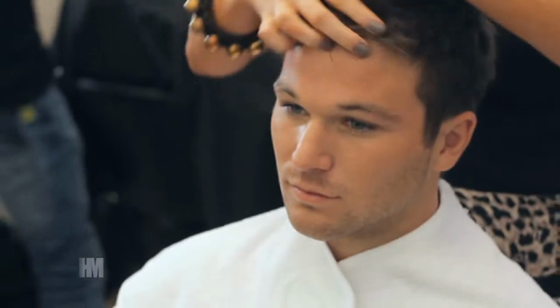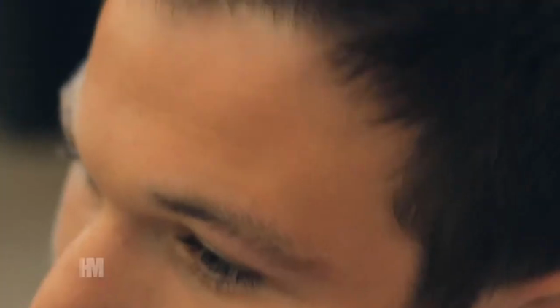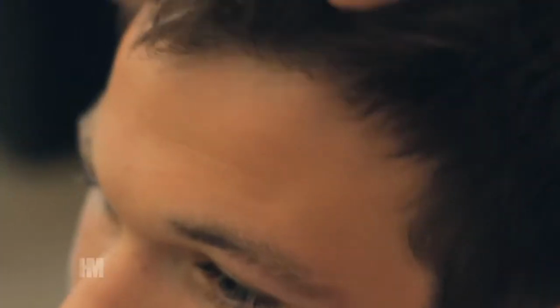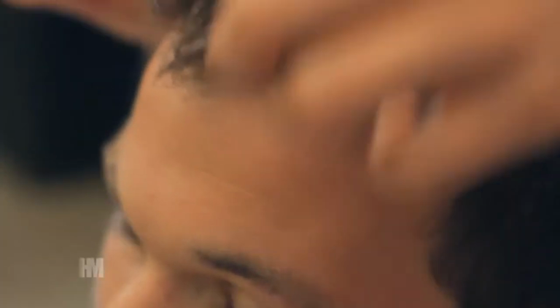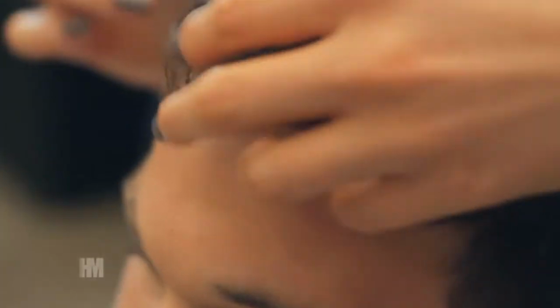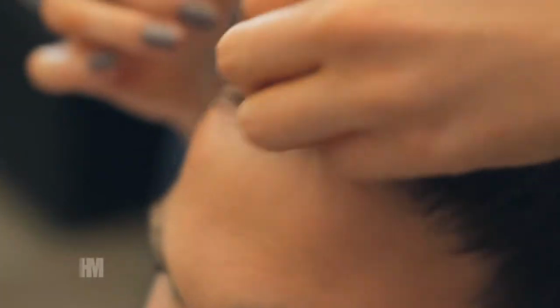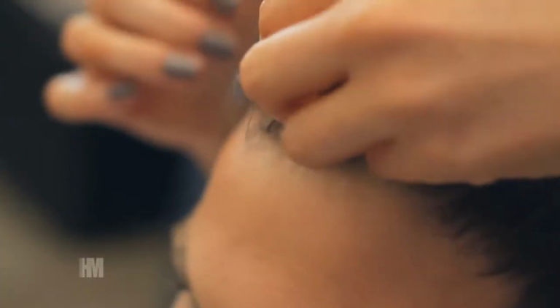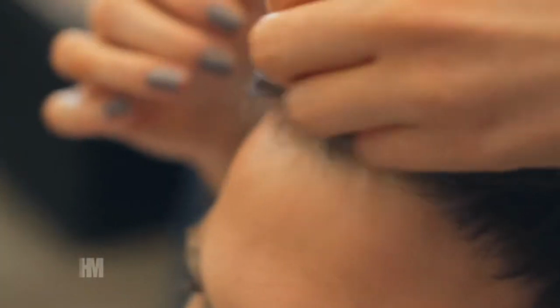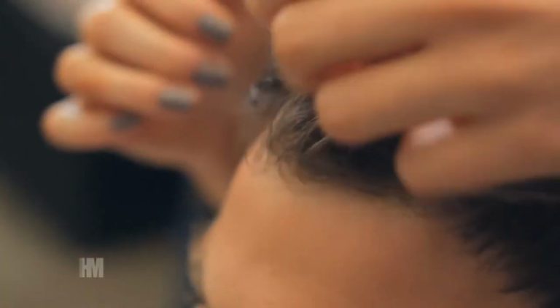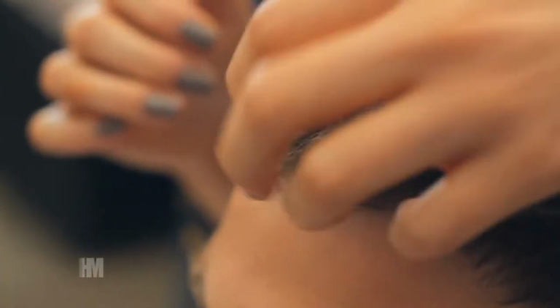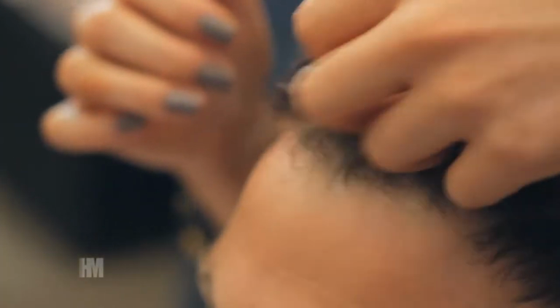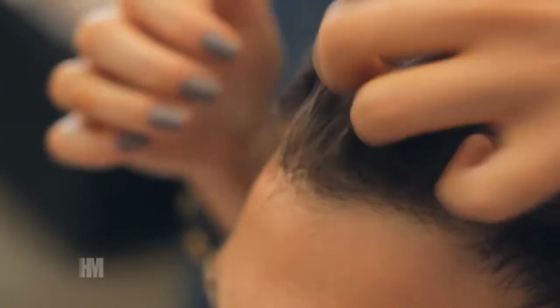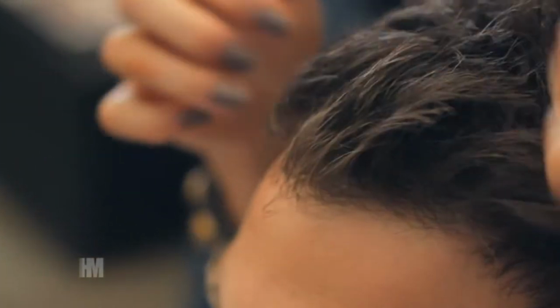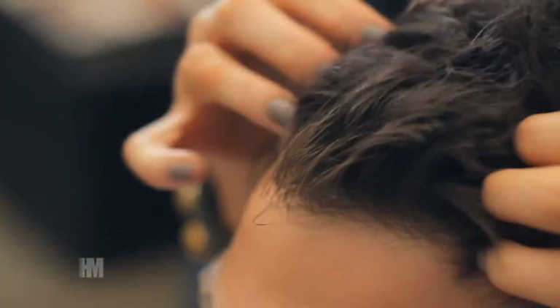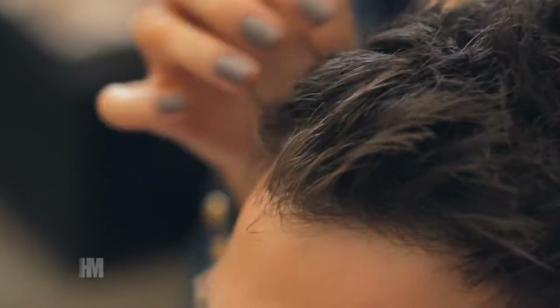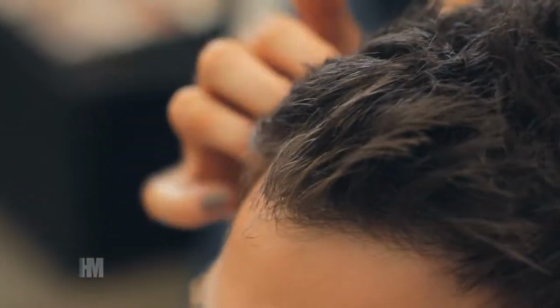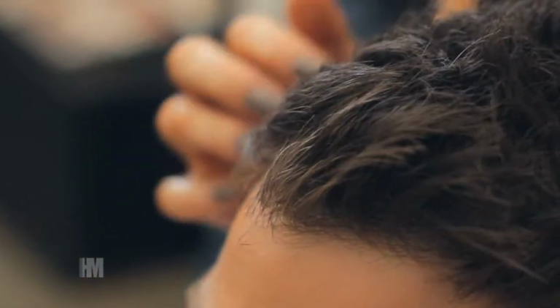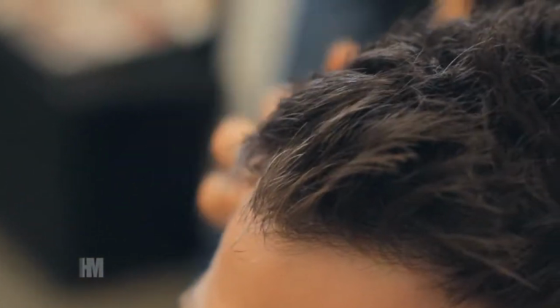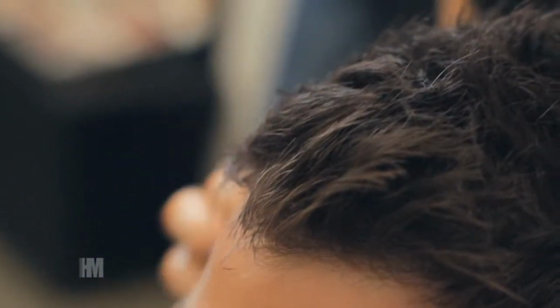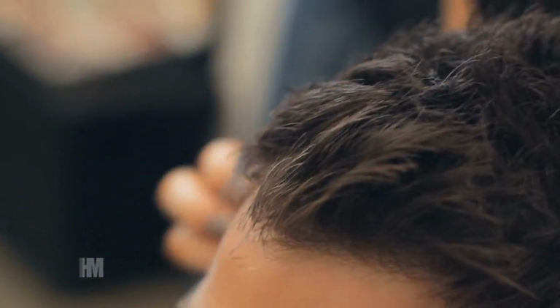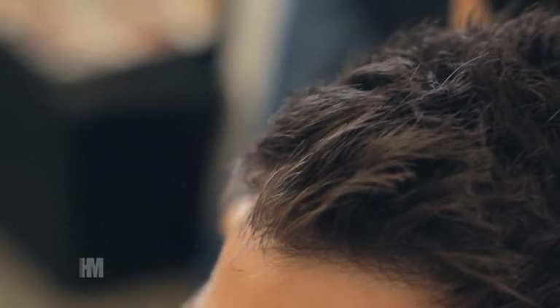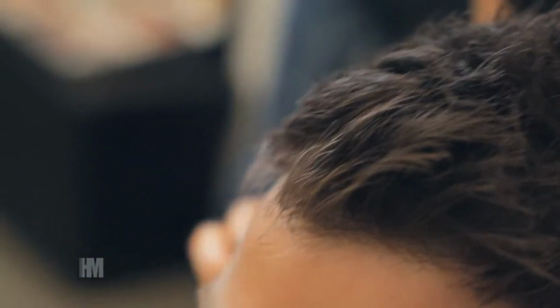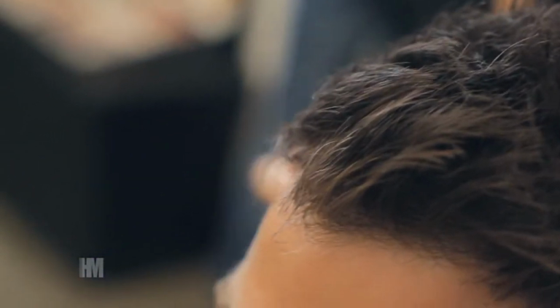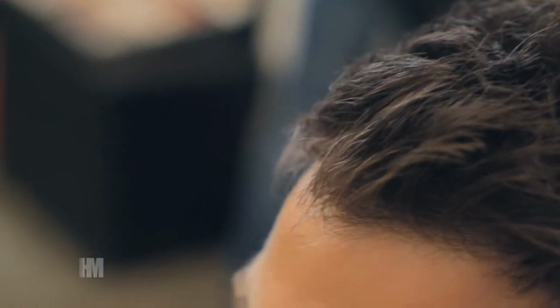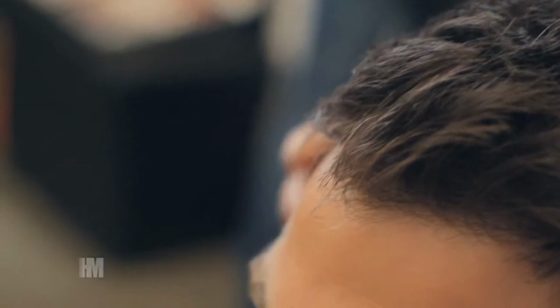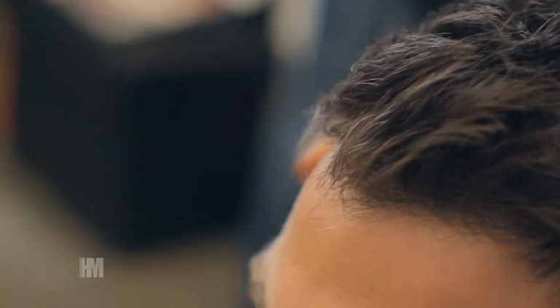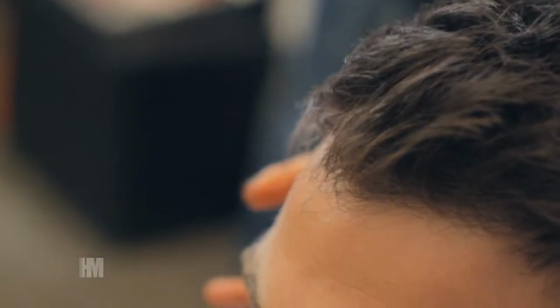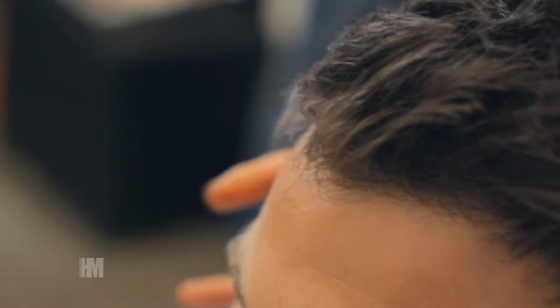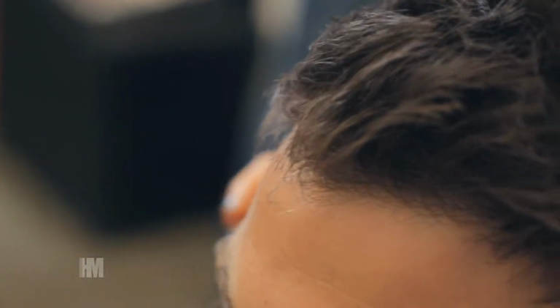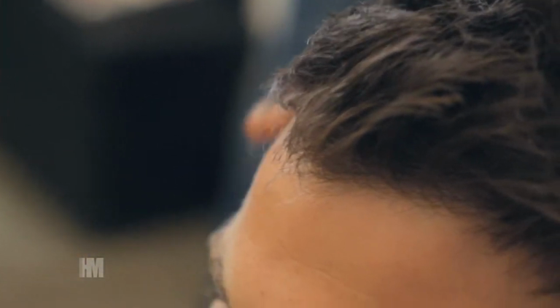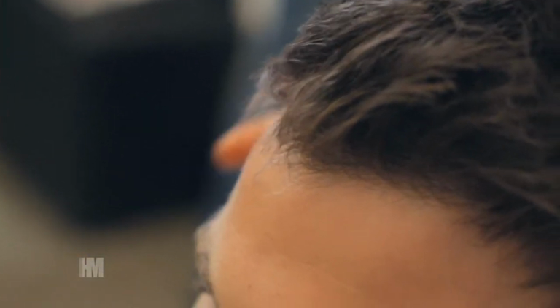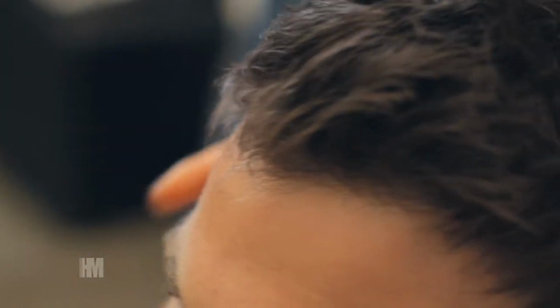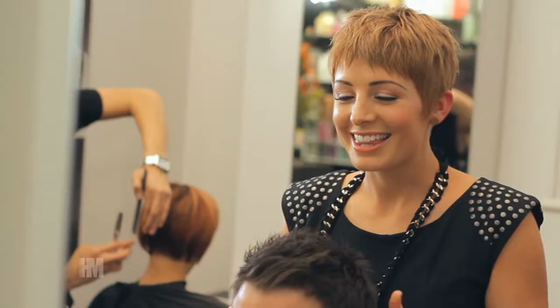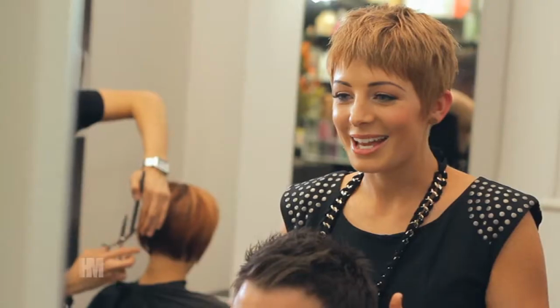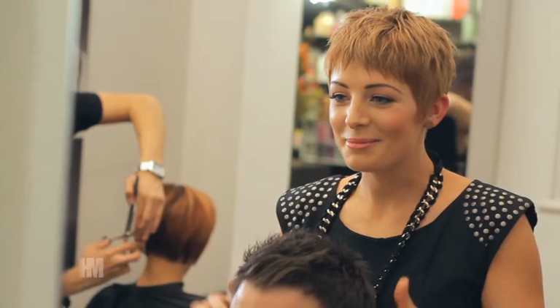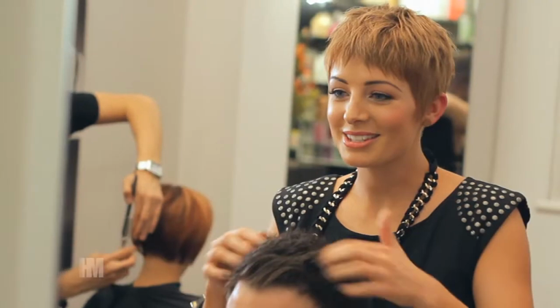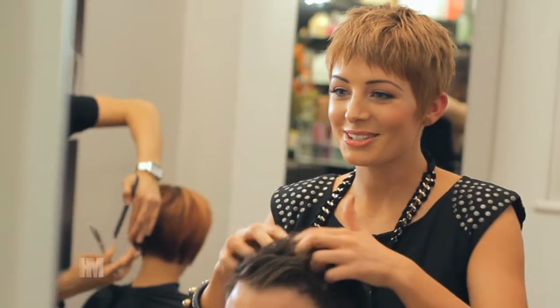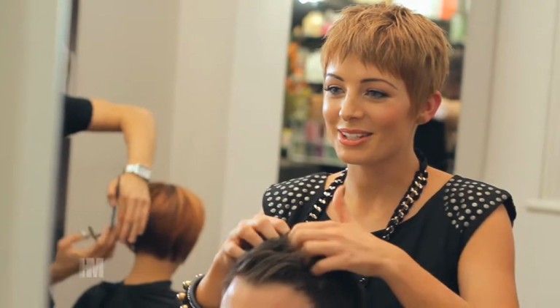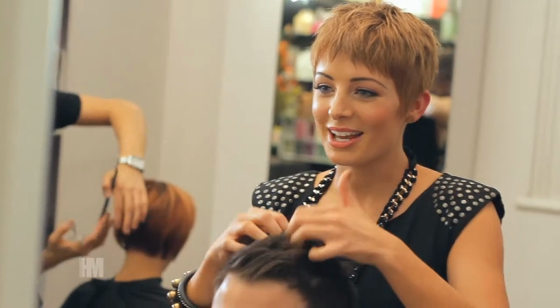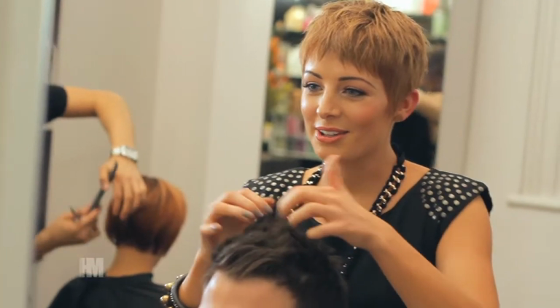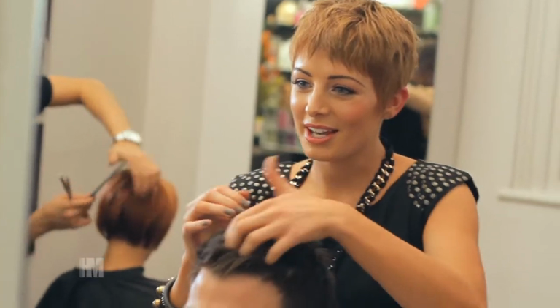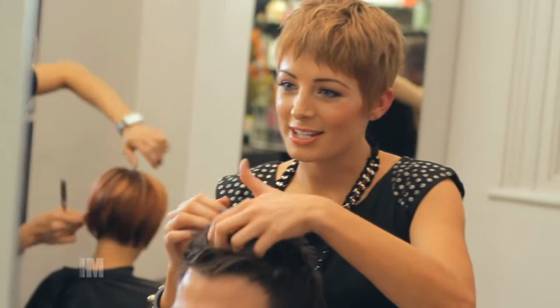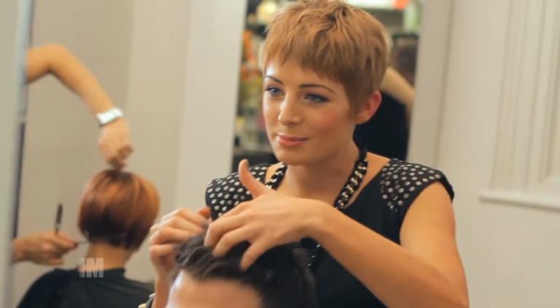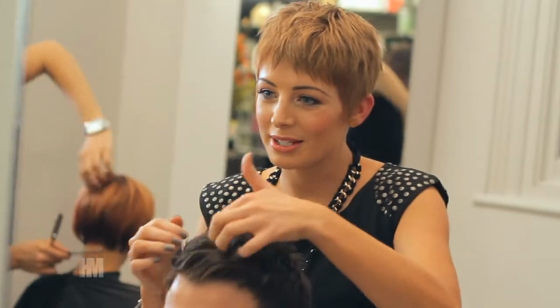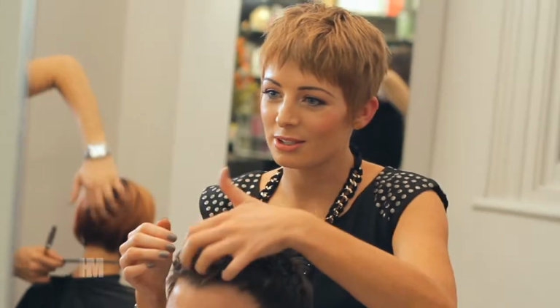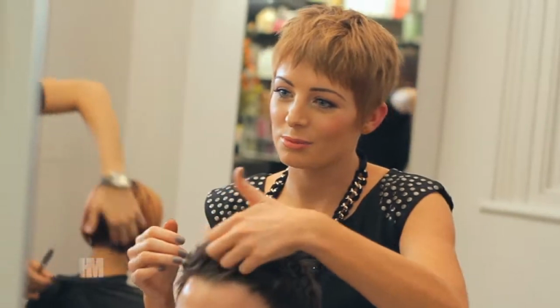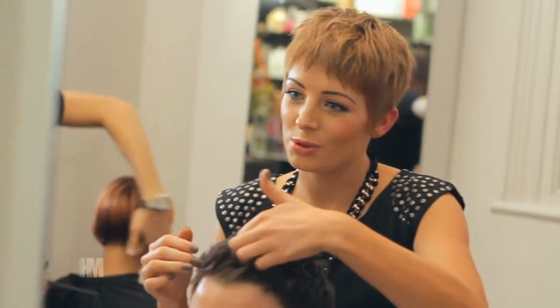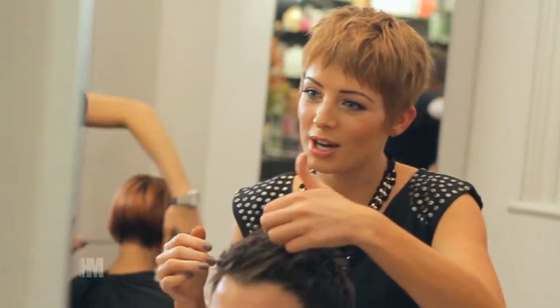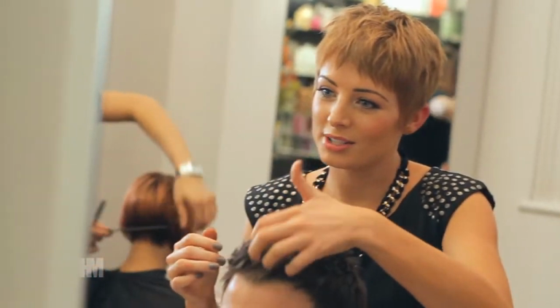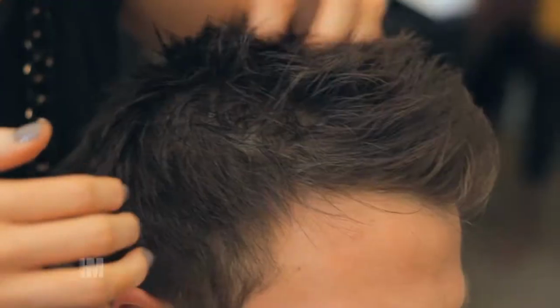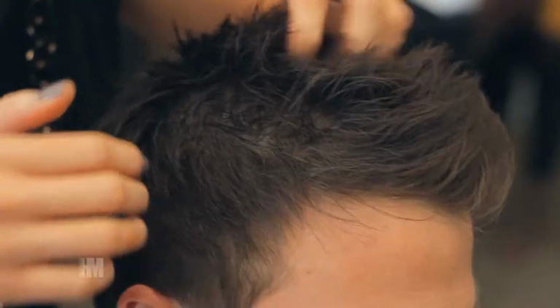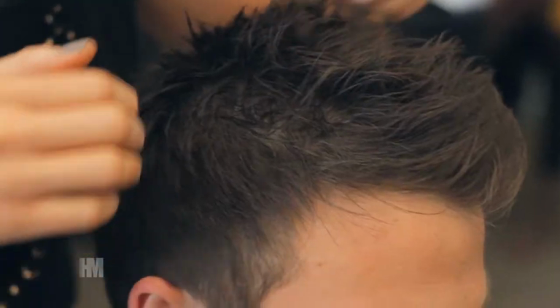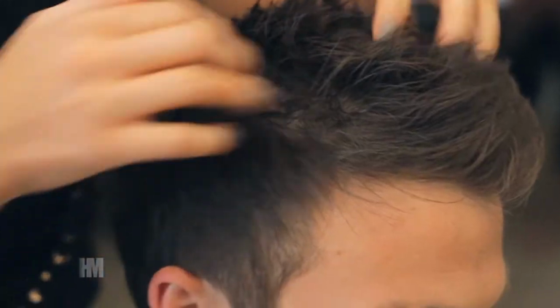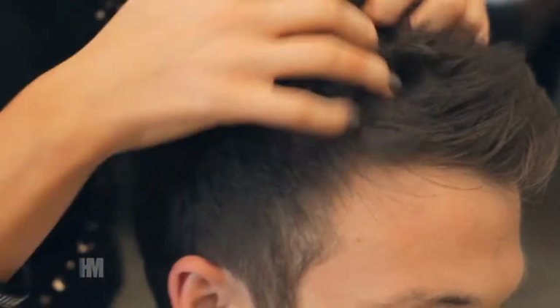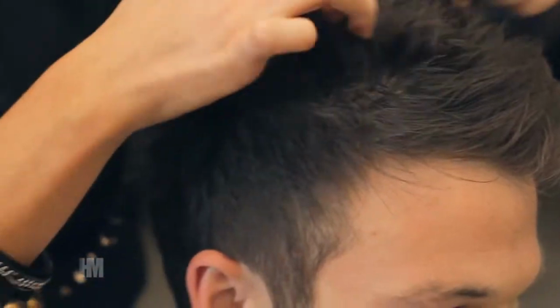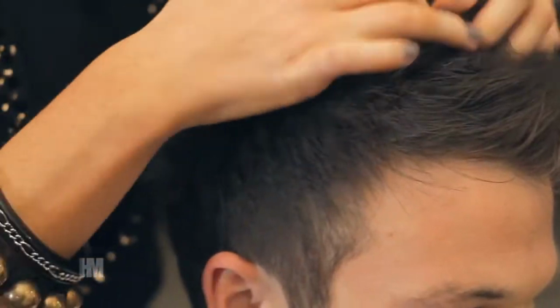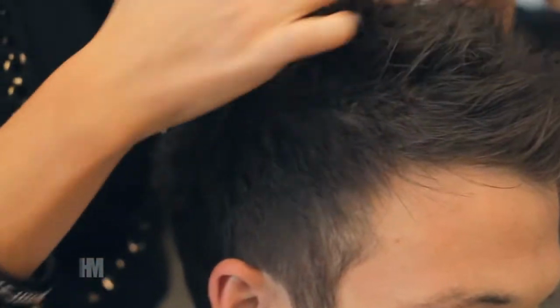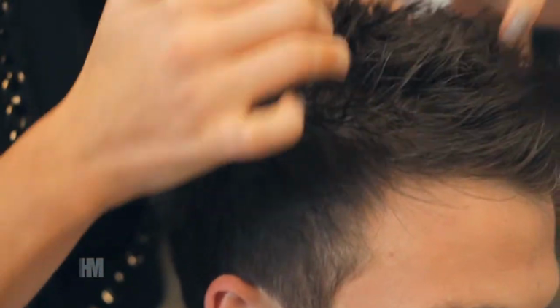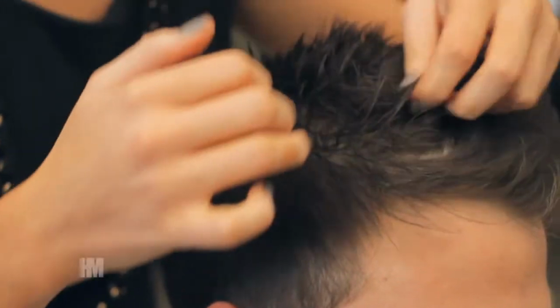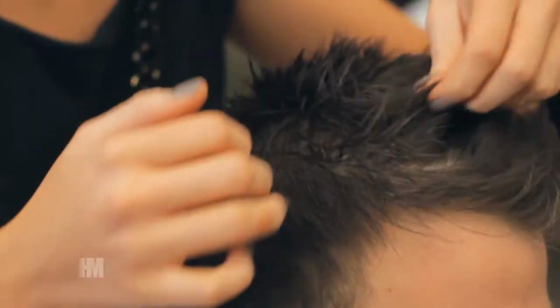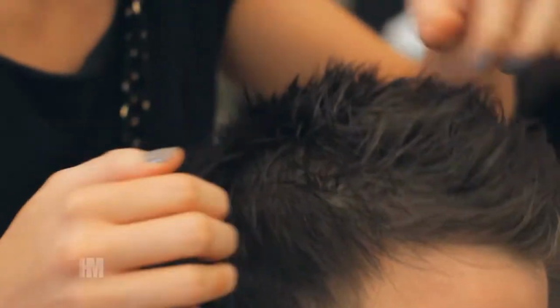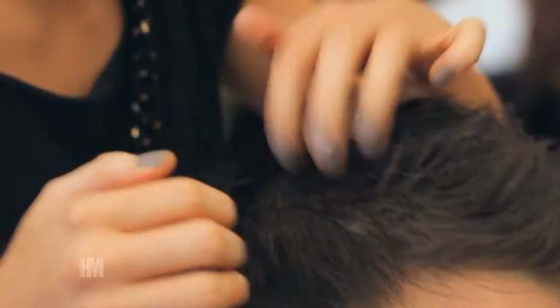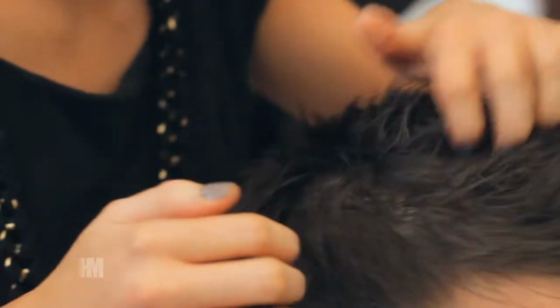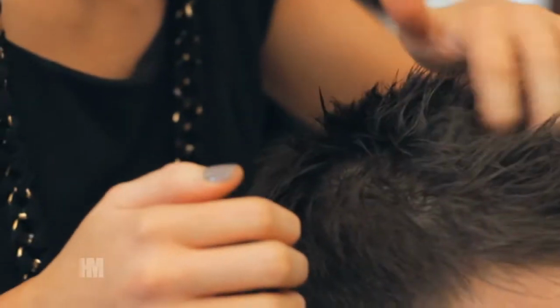Then just use your hands to push and place the hair where you'd like to see it. The aim is to allow your hair to be a little more unstructured and have a natural finish.